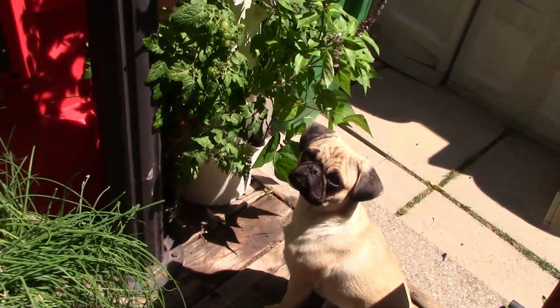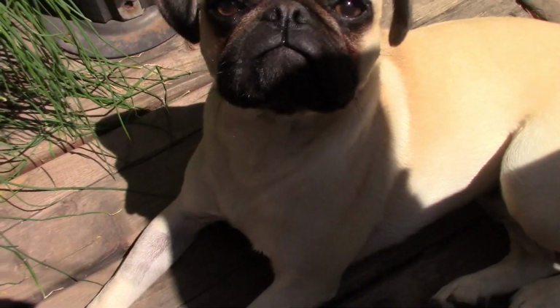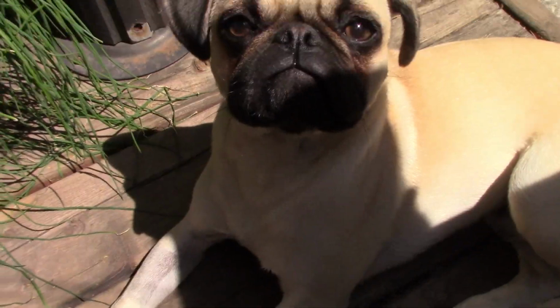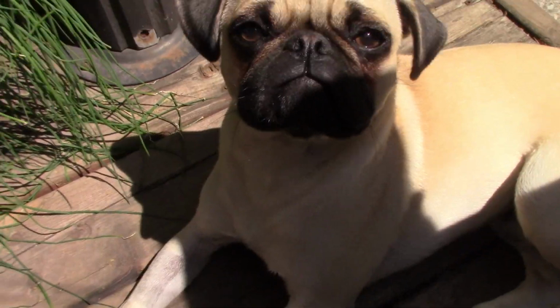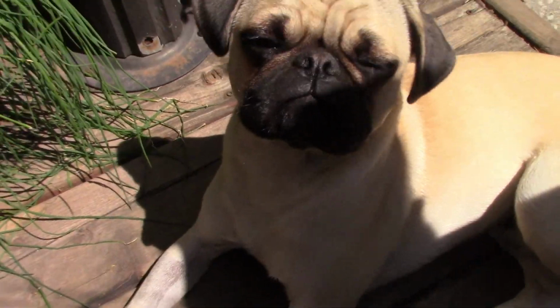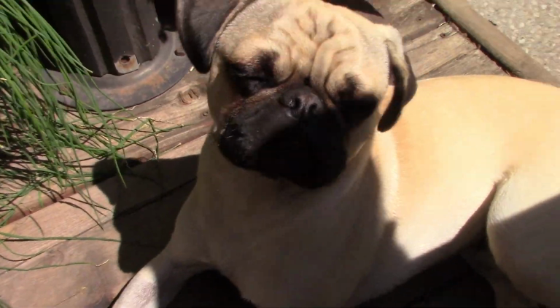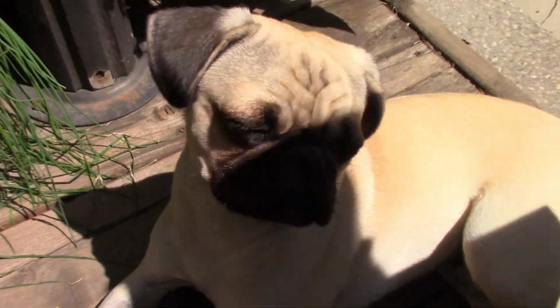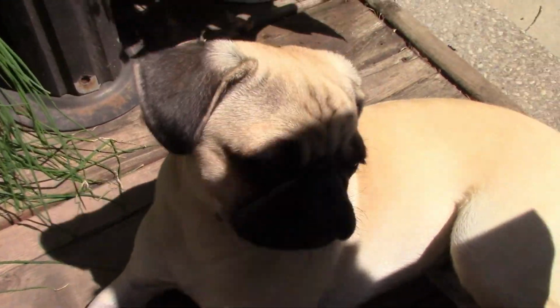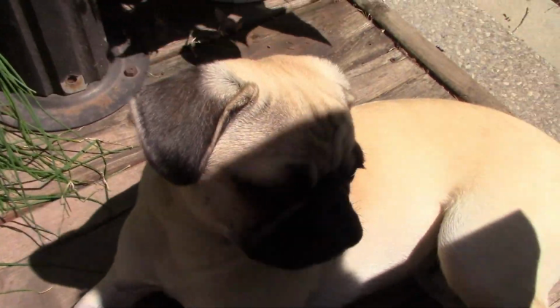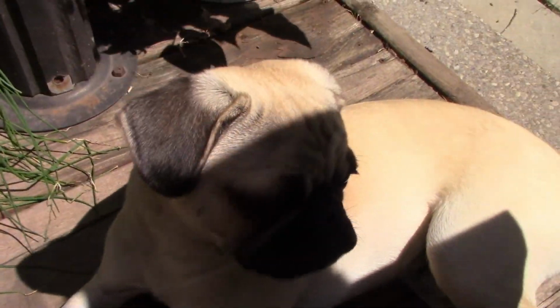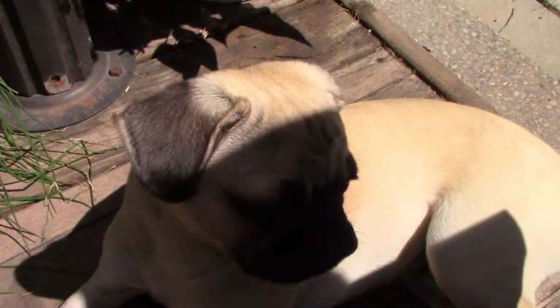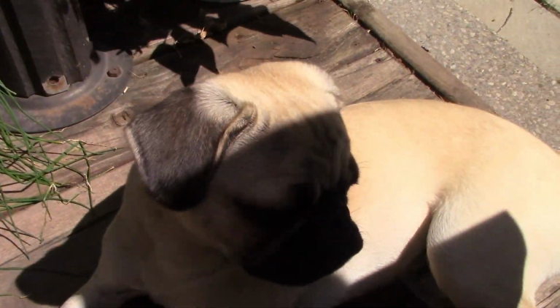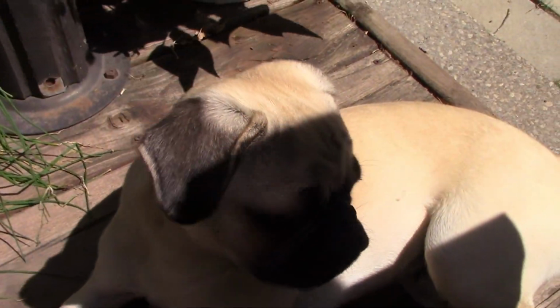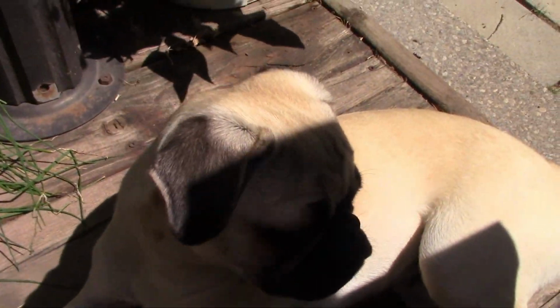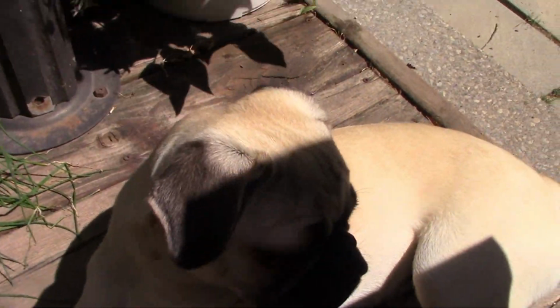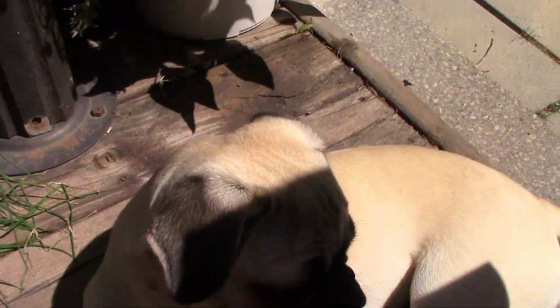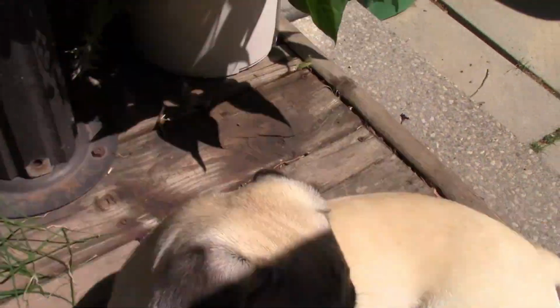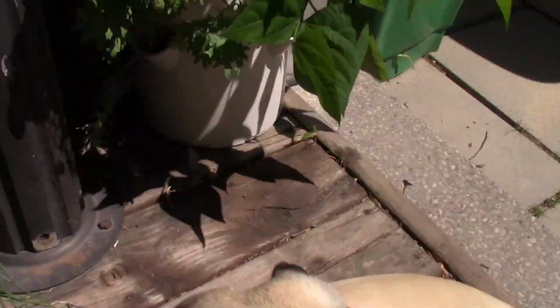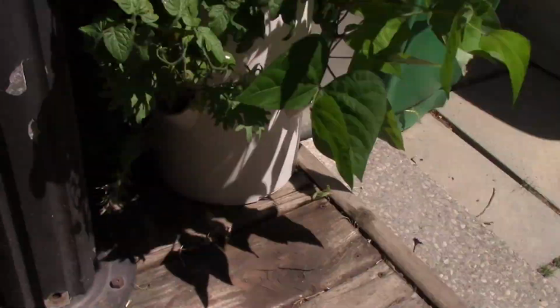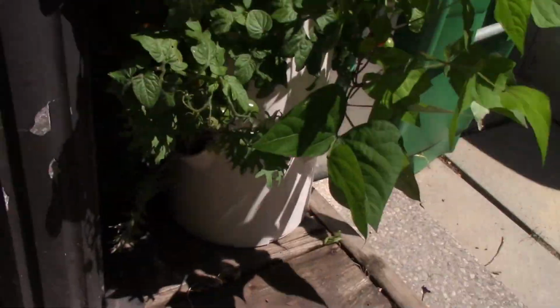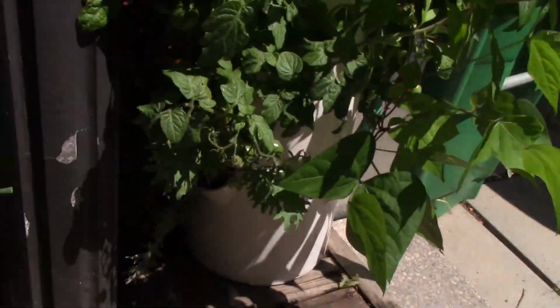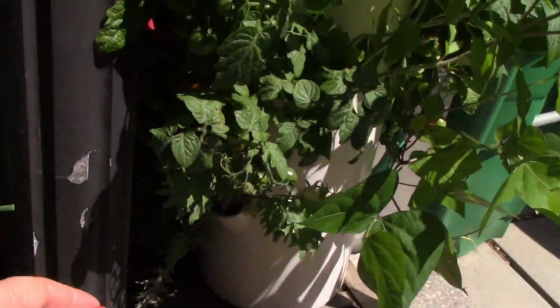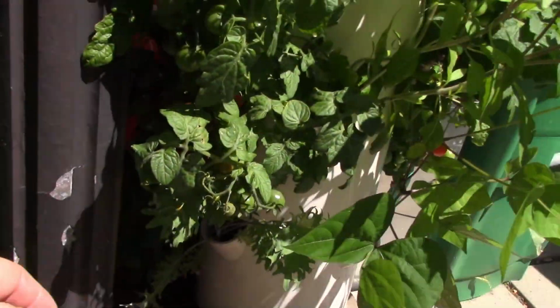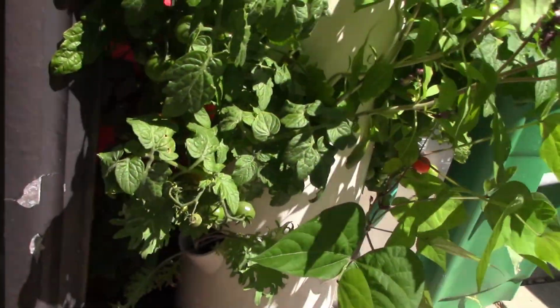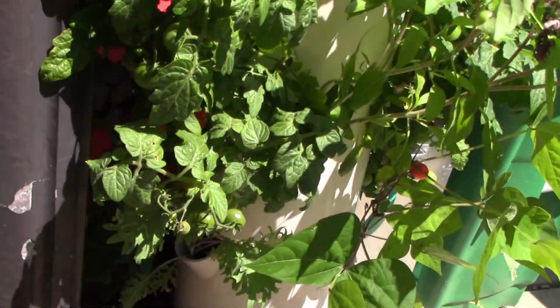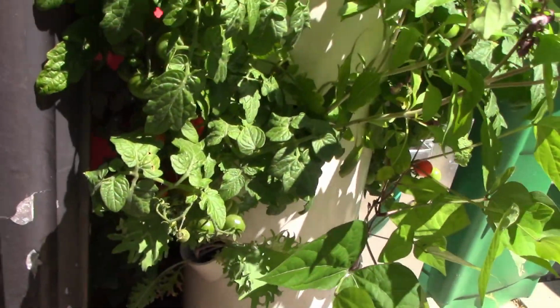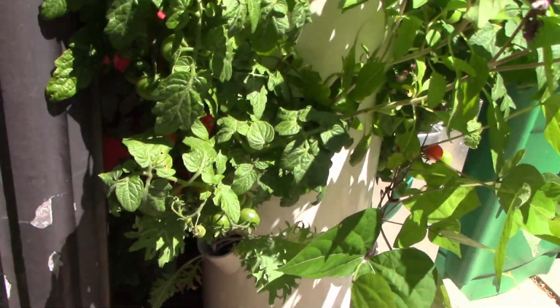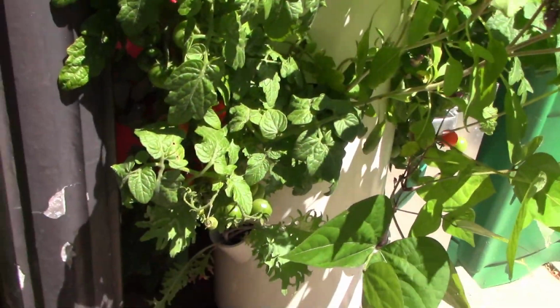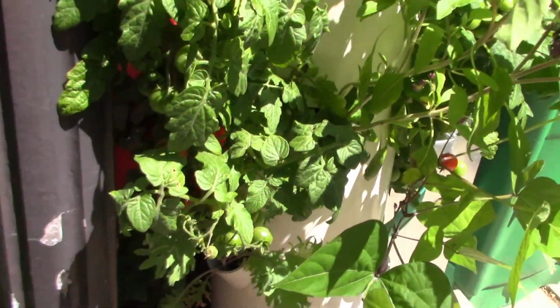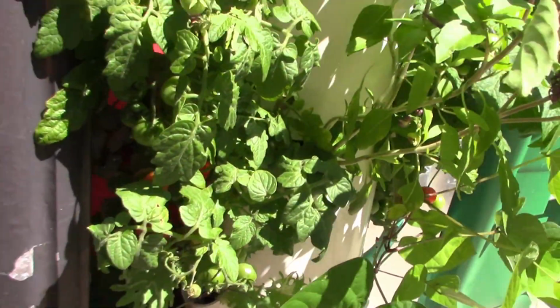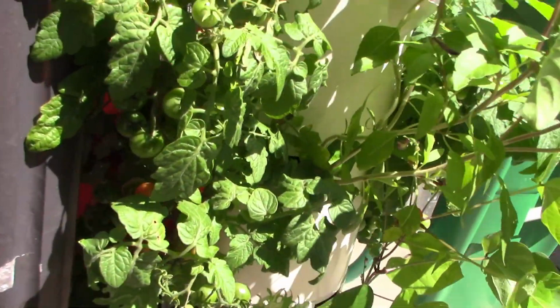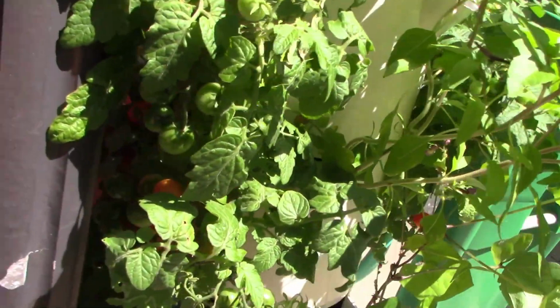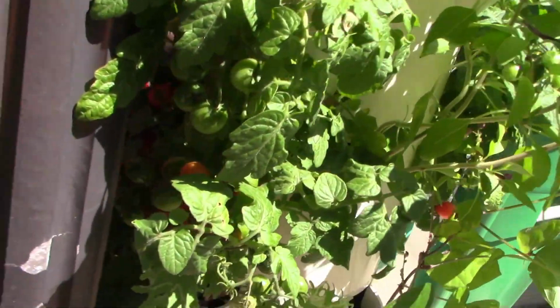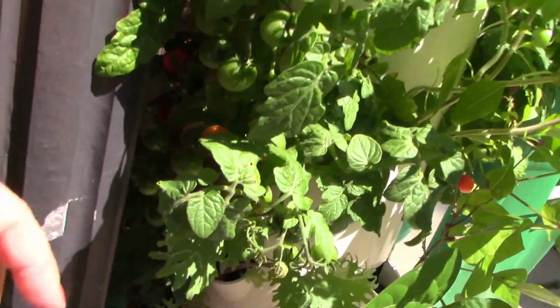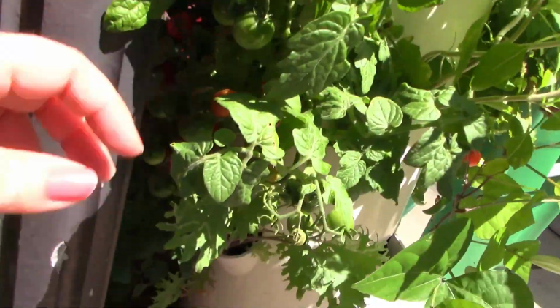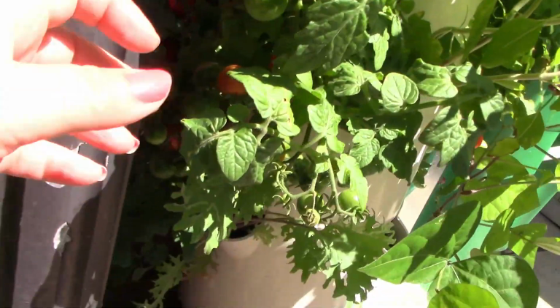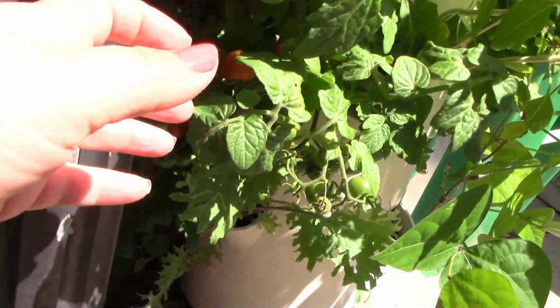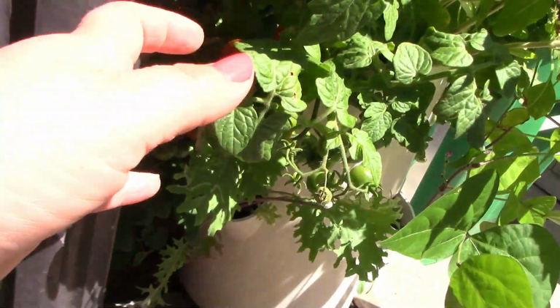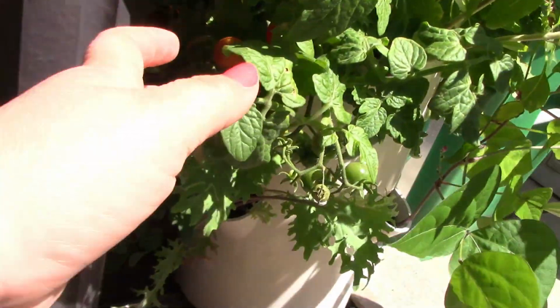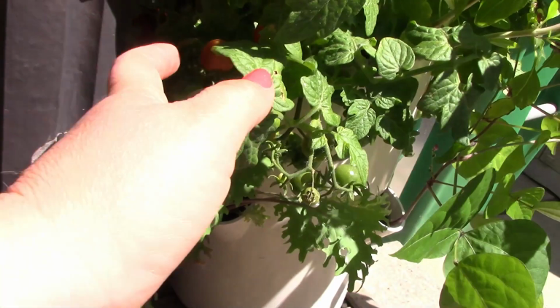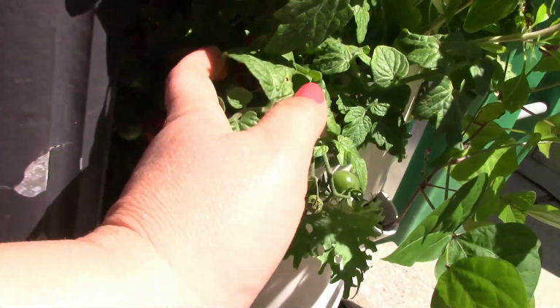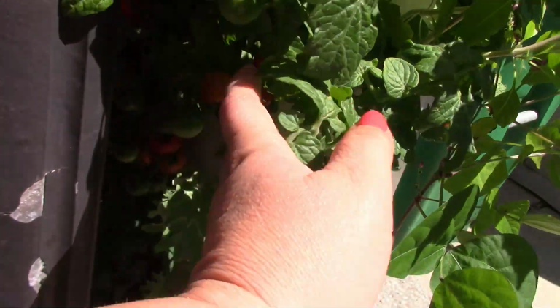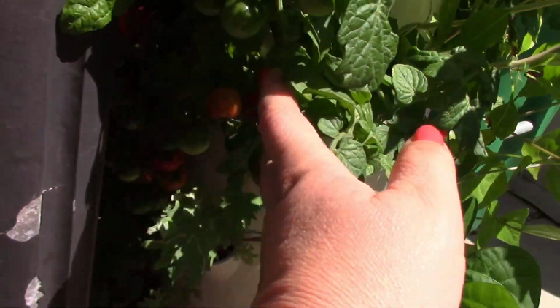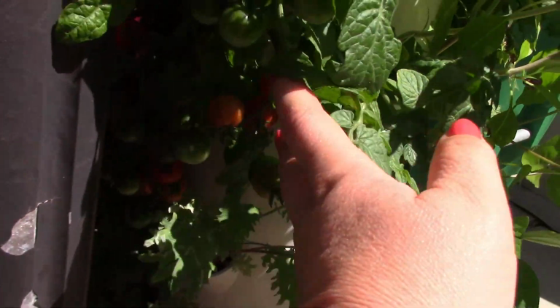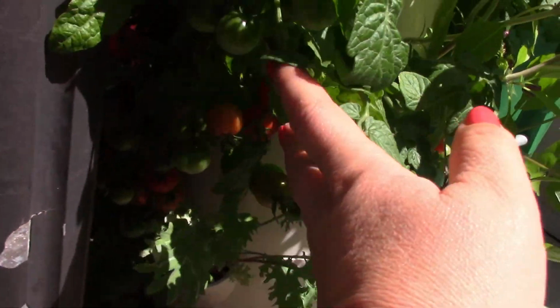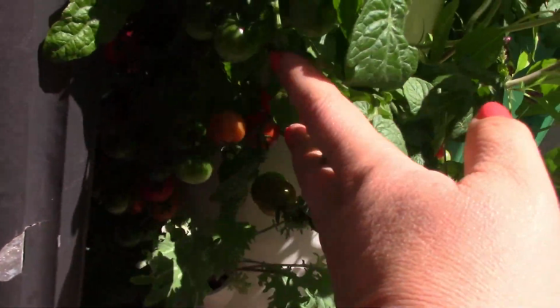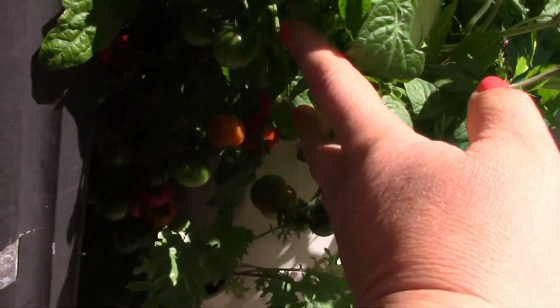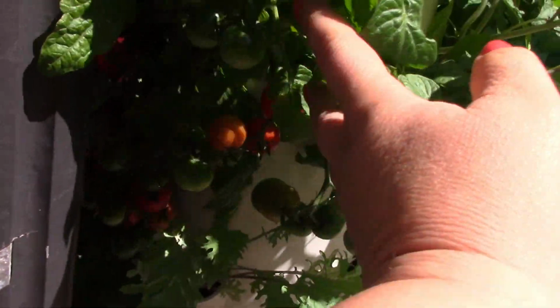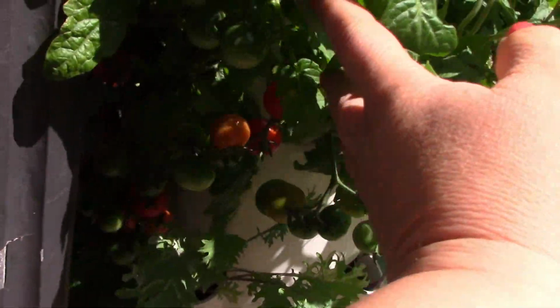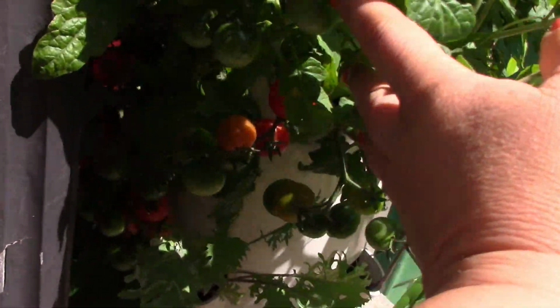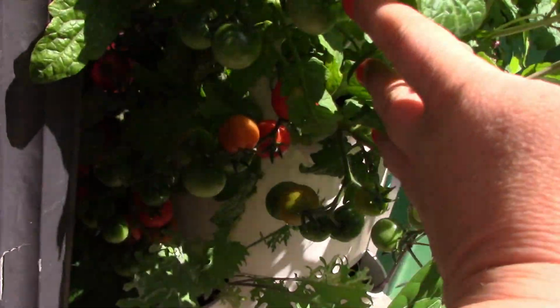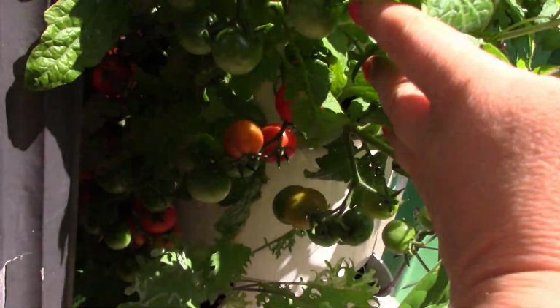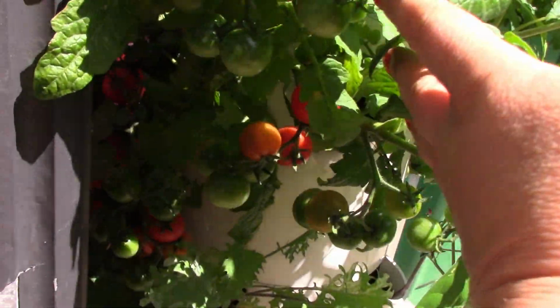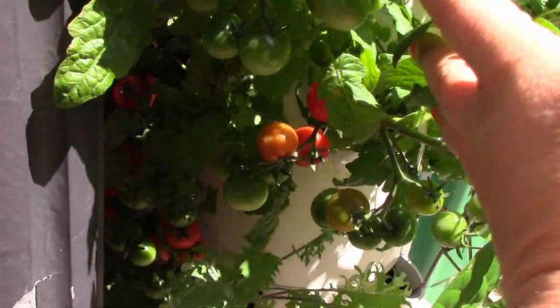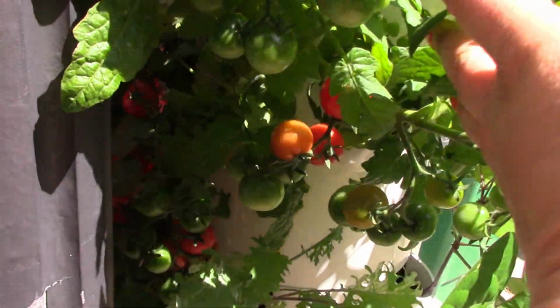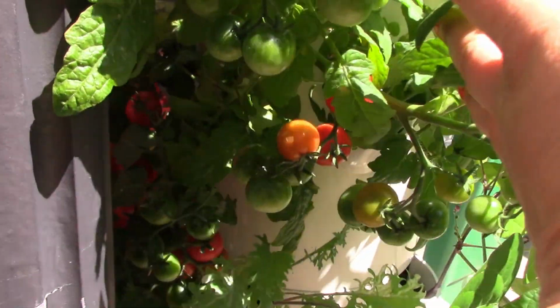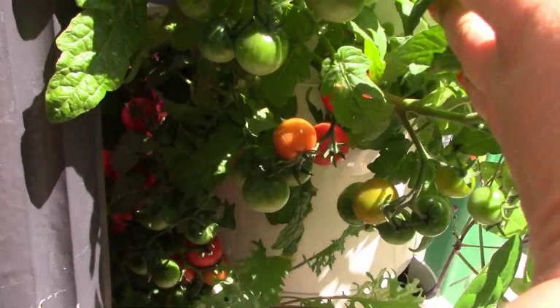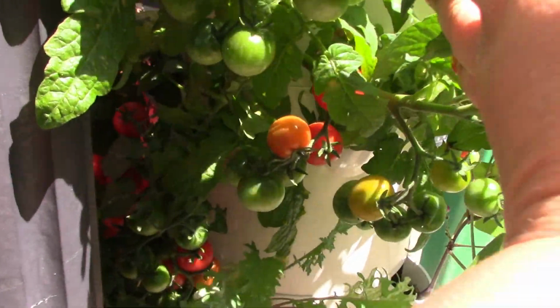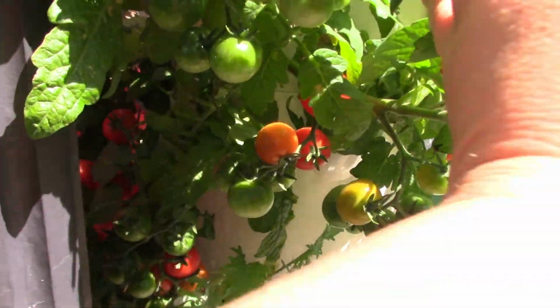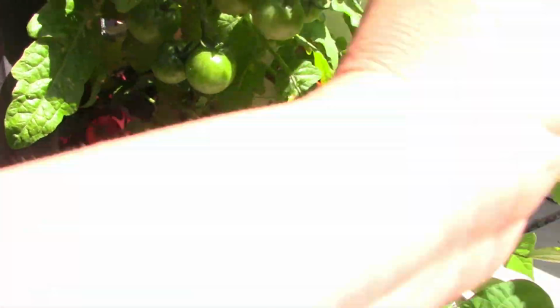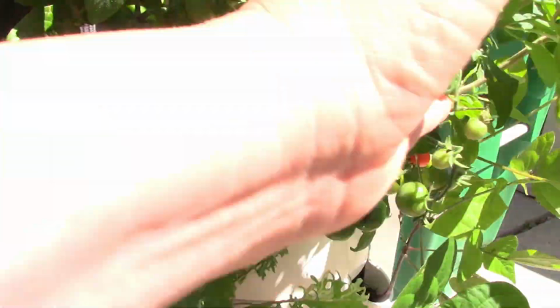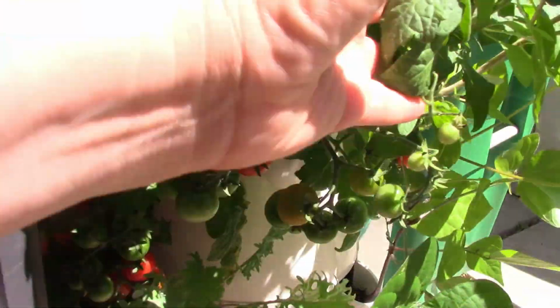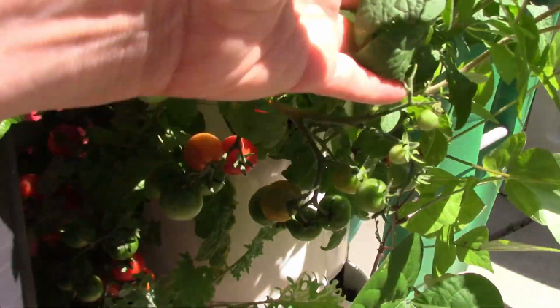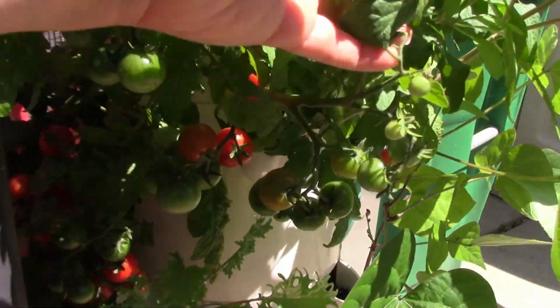This one is also Dexter's favorite planter, and I'll show you why in just a minute. Look at all of these beautiful tomatoes in here!